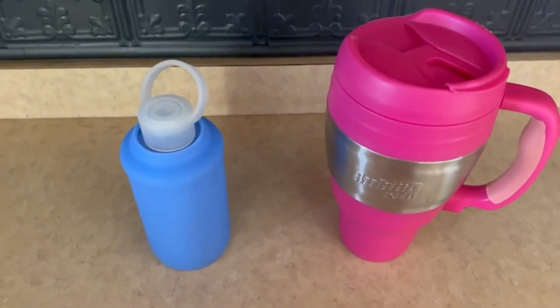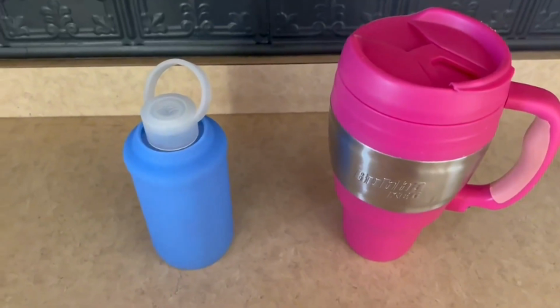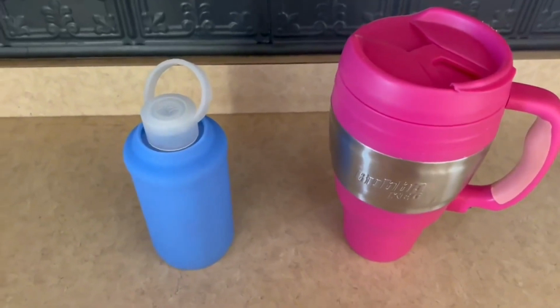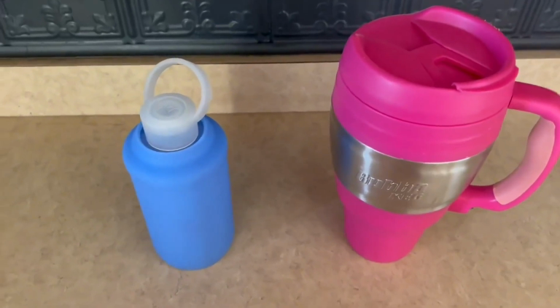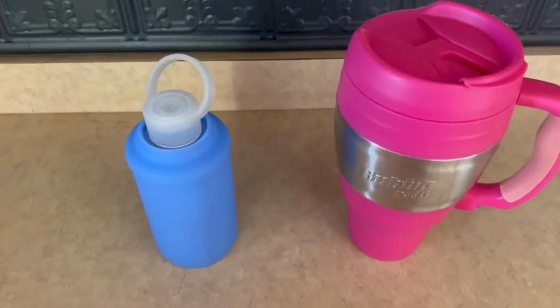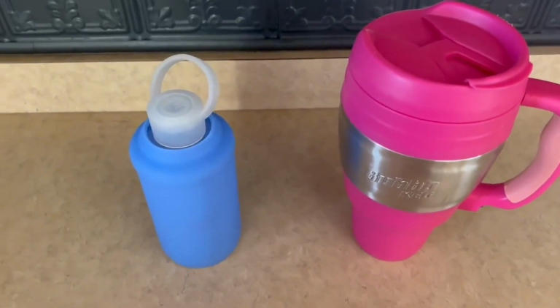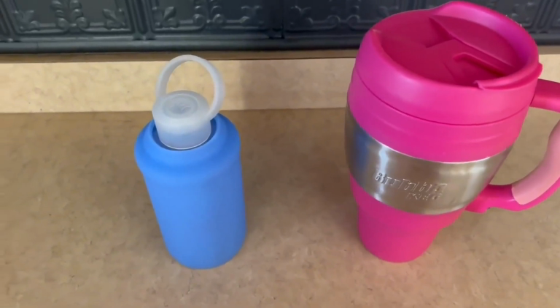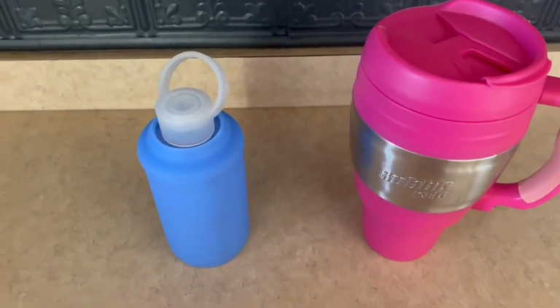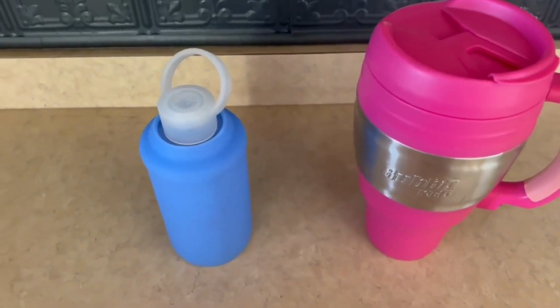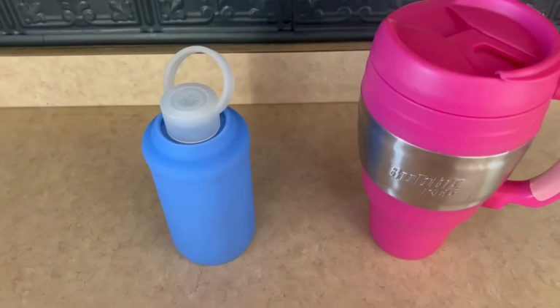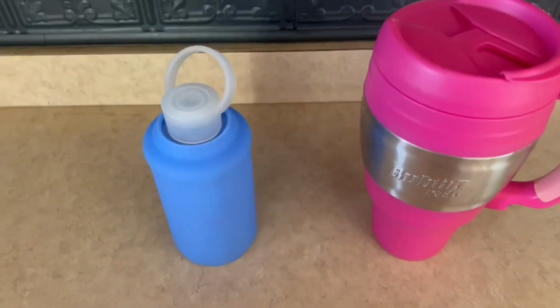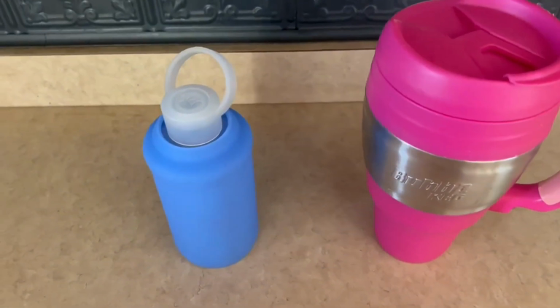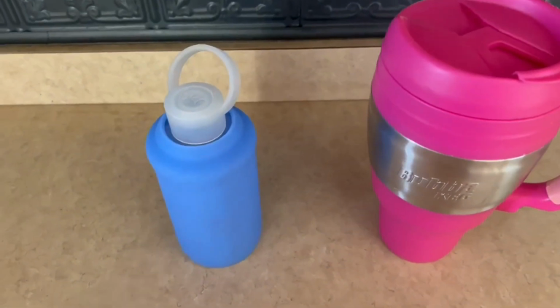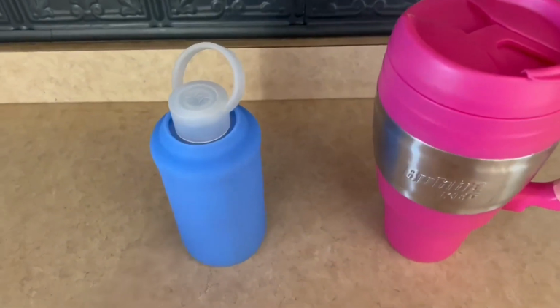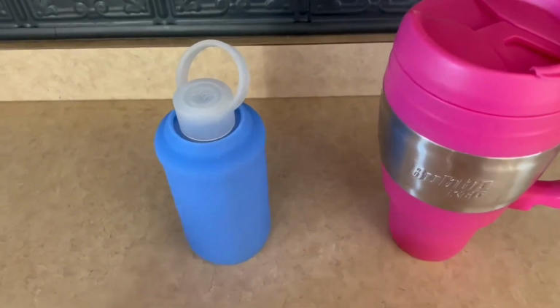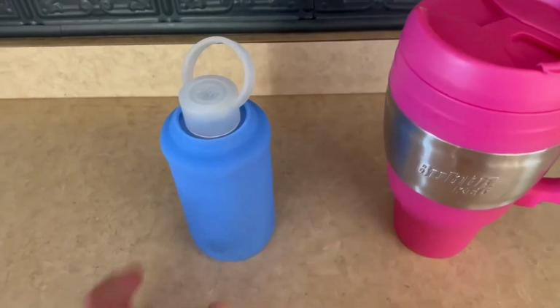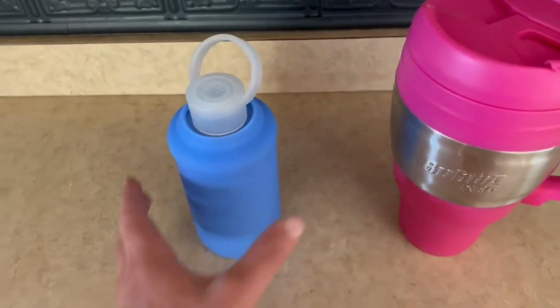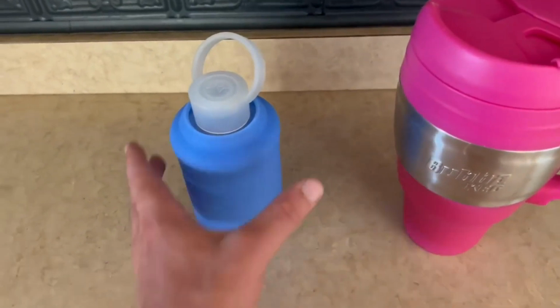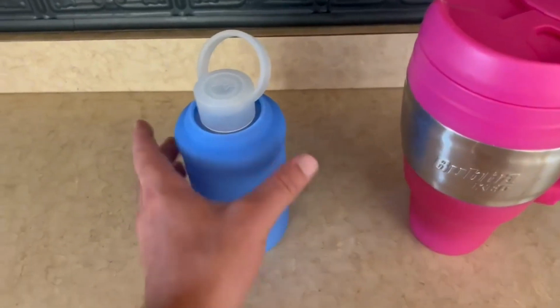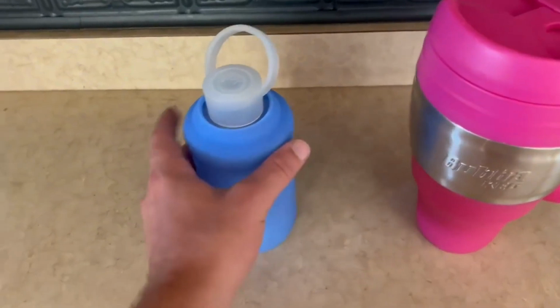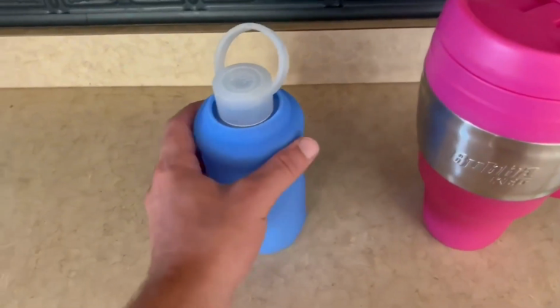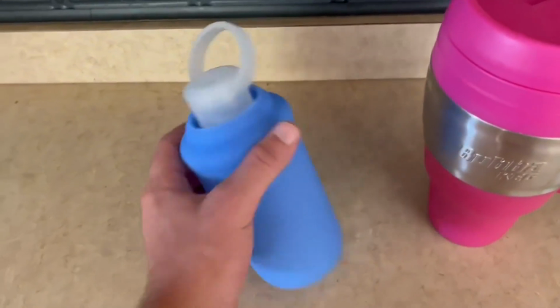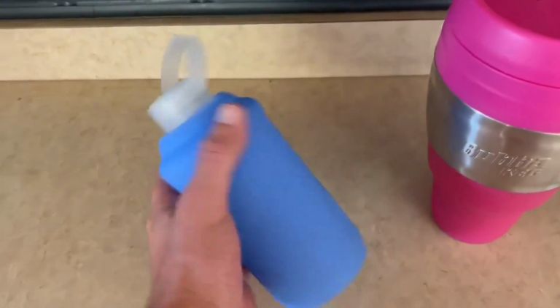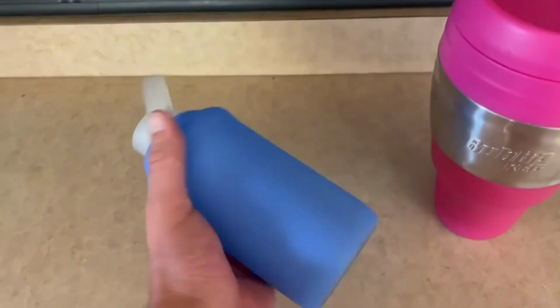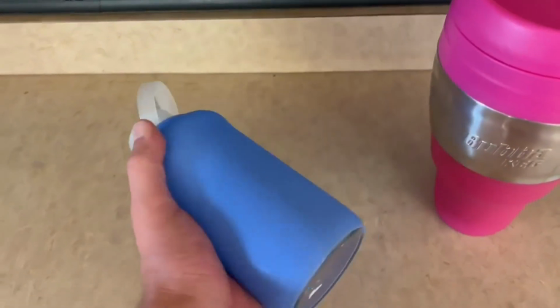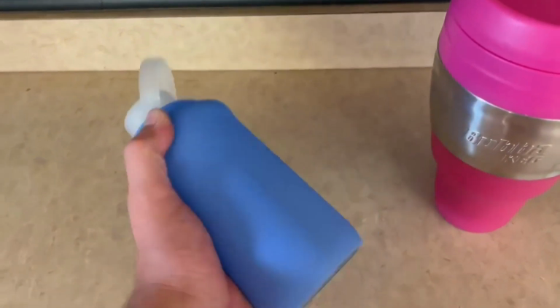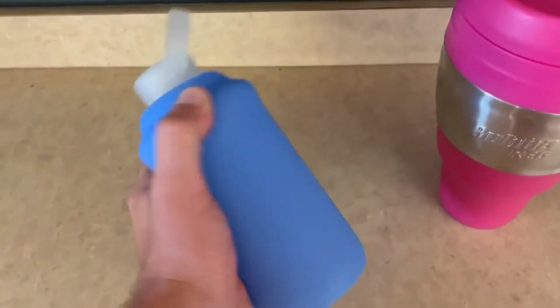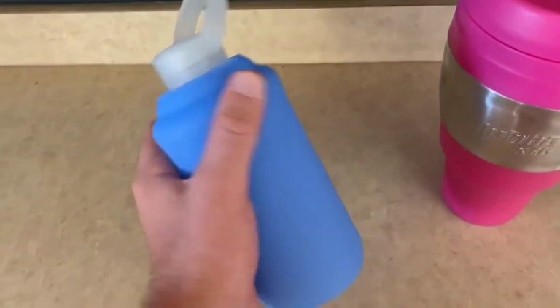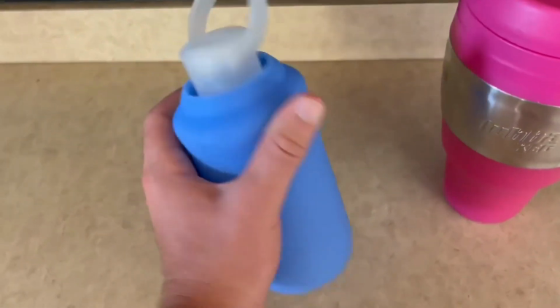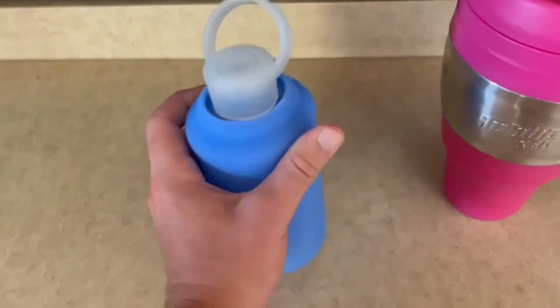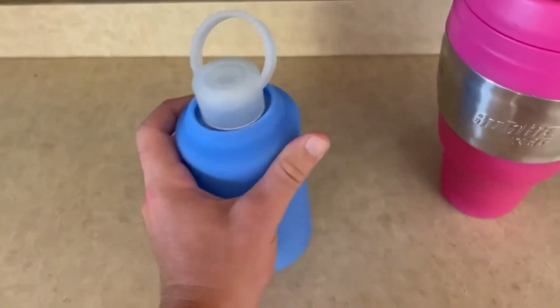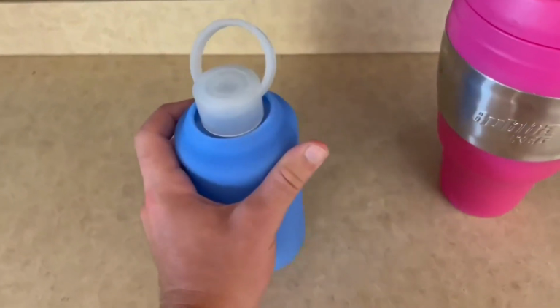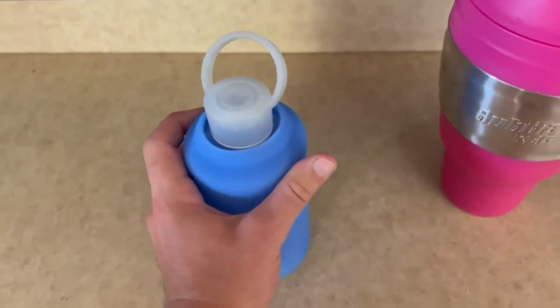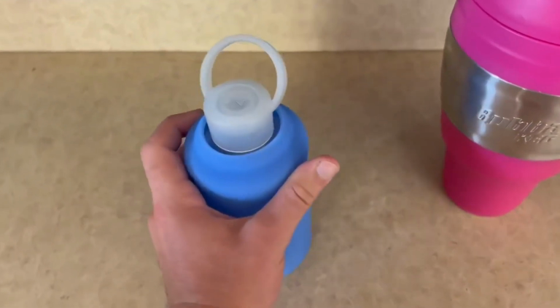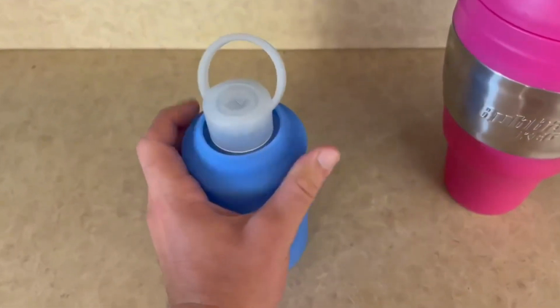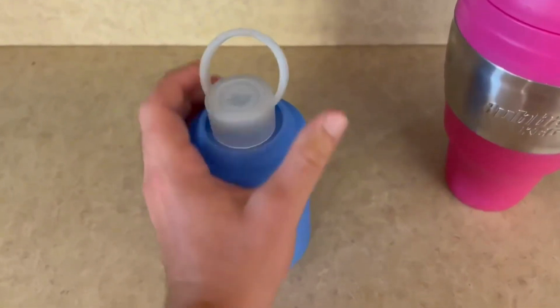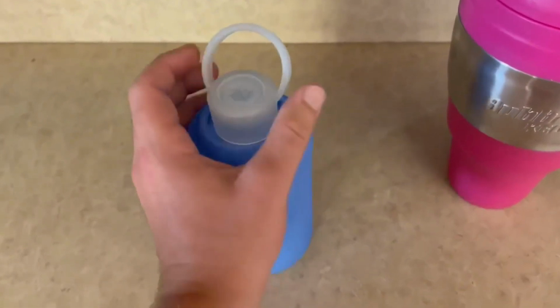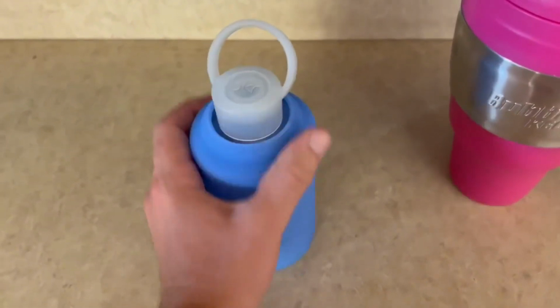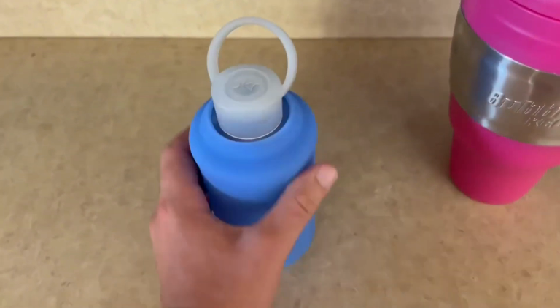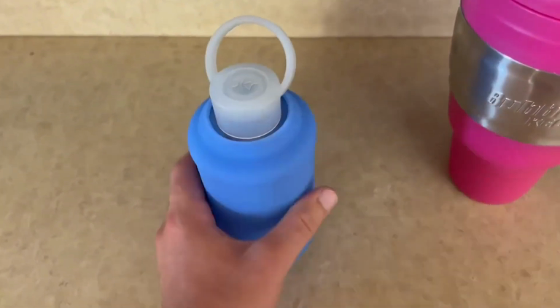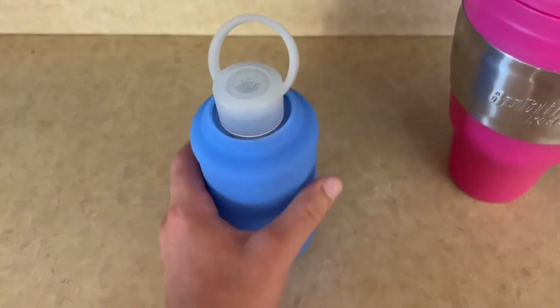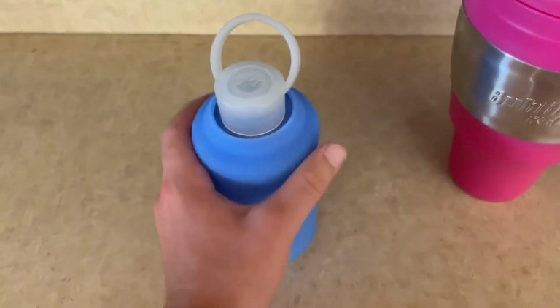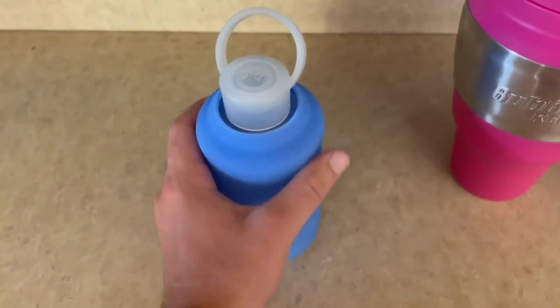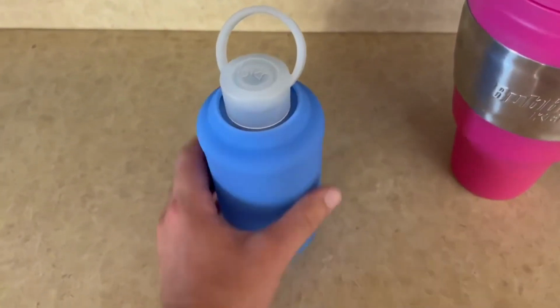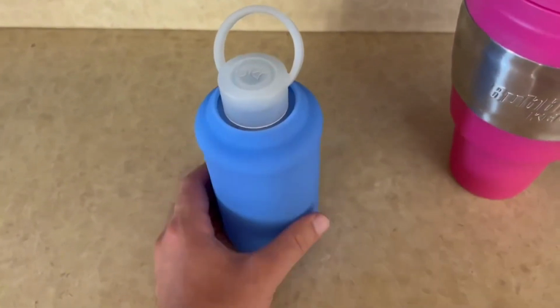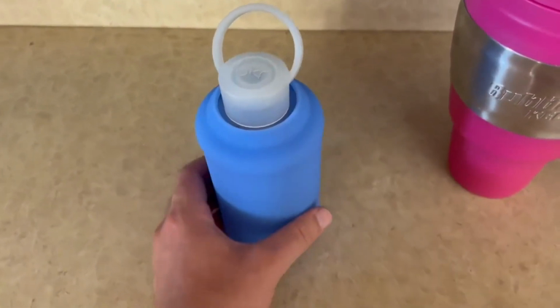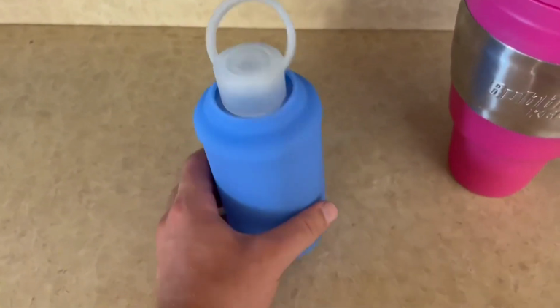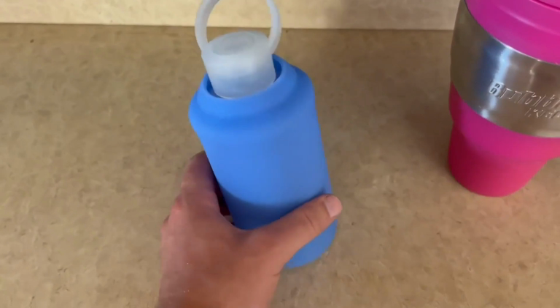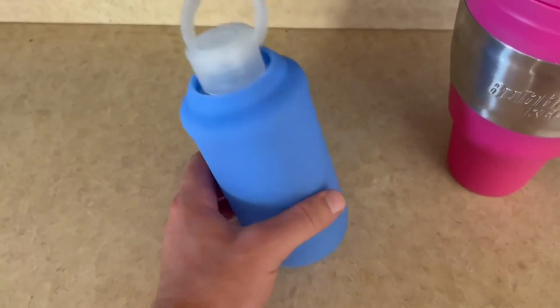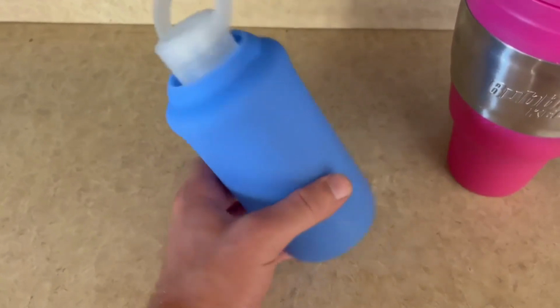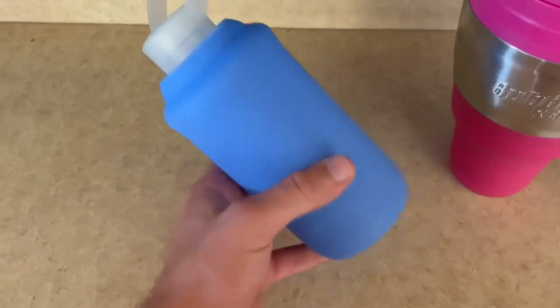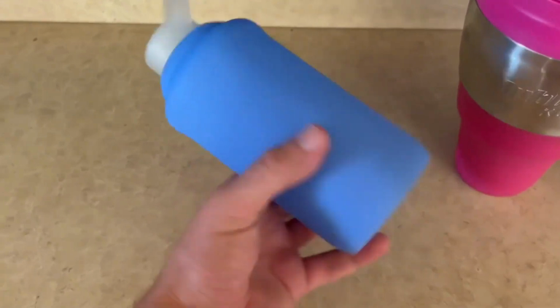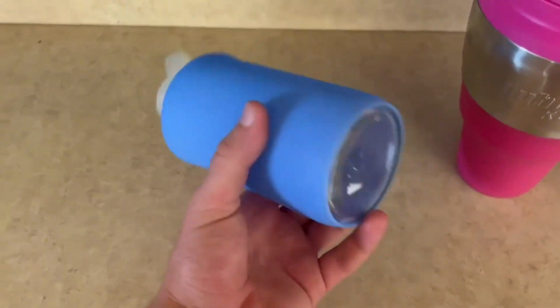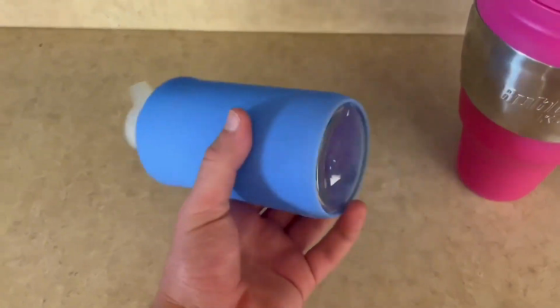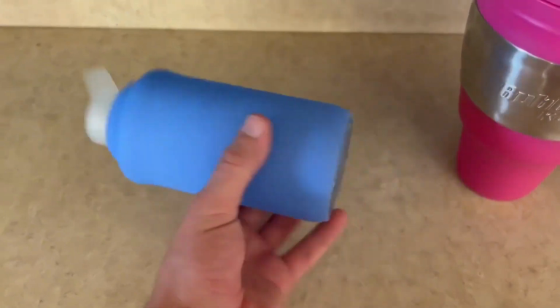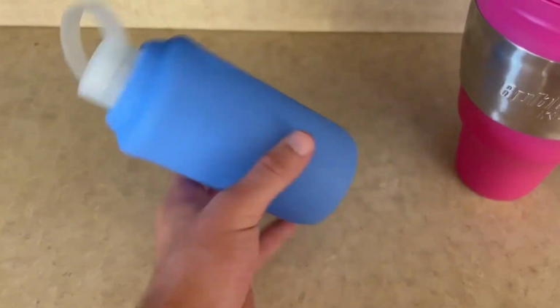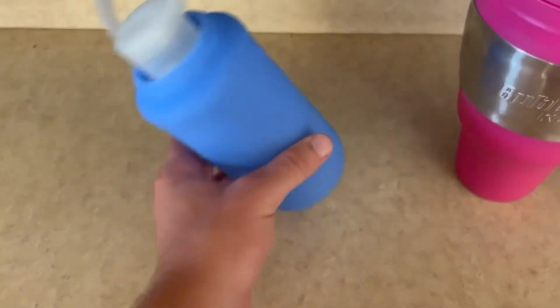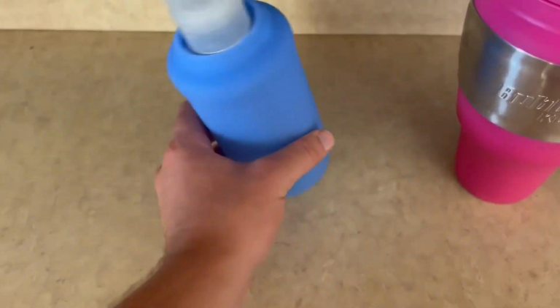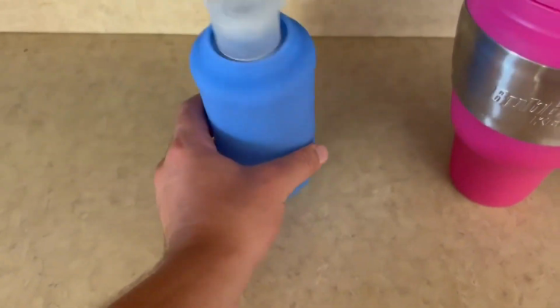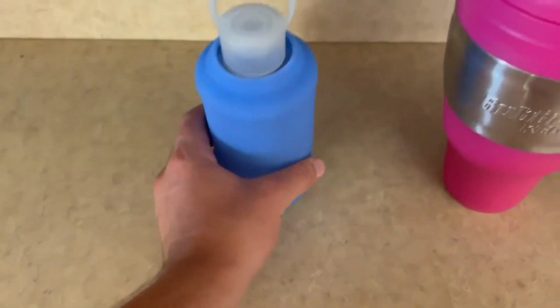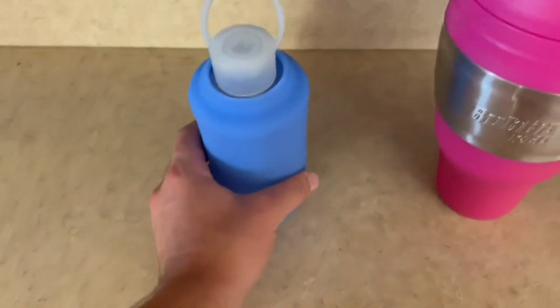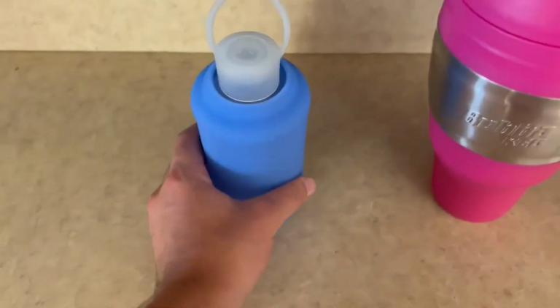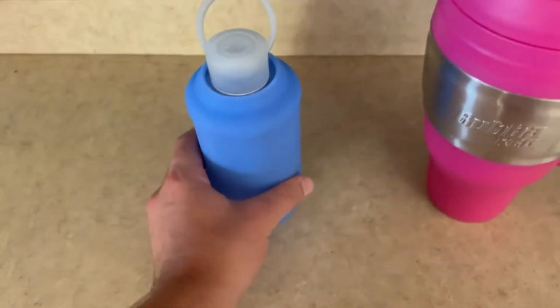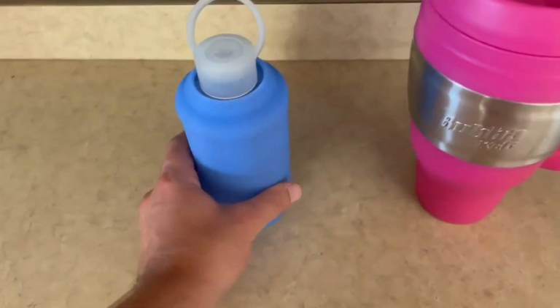For the BKR water bottle, I do love how small and premium this feels. I love the soft flush material and there's glass on the interior.